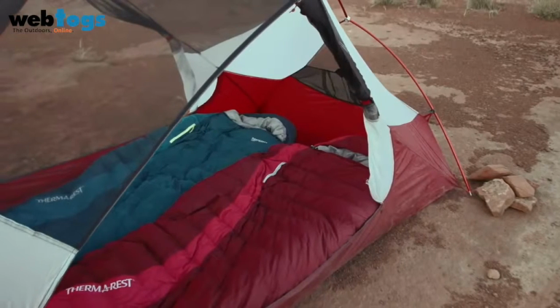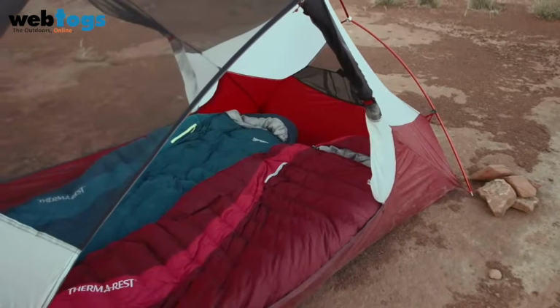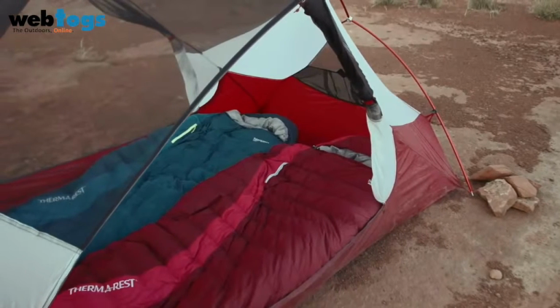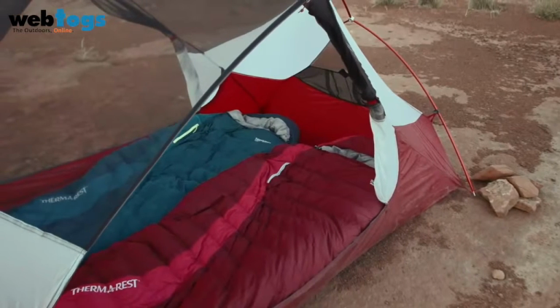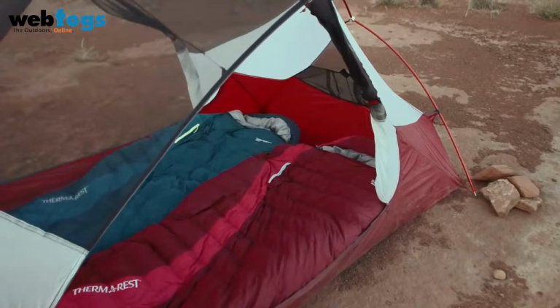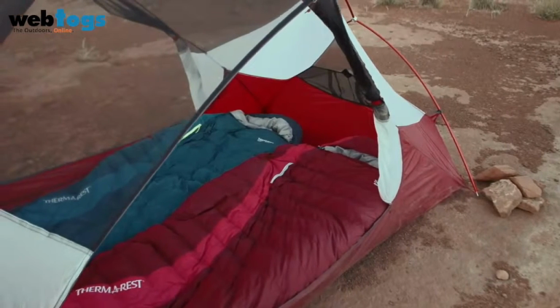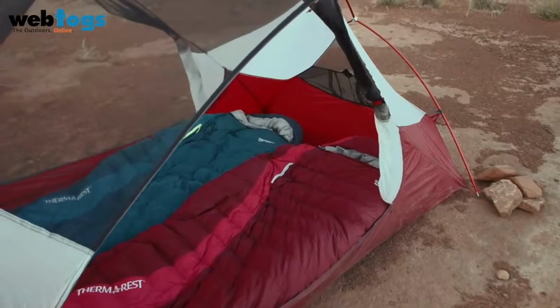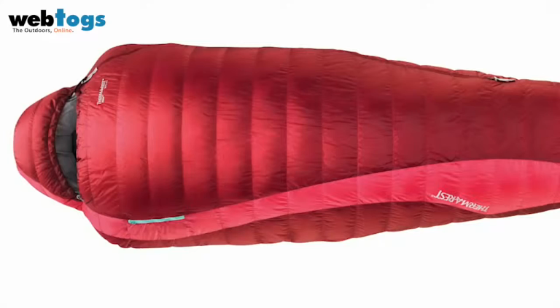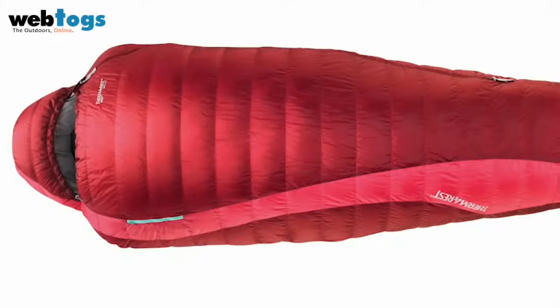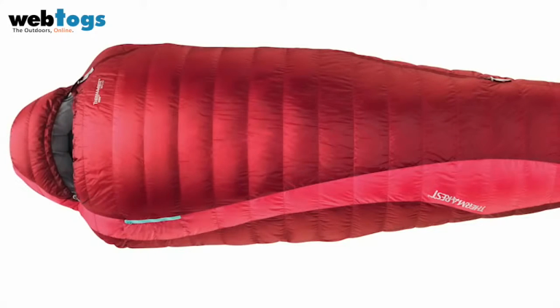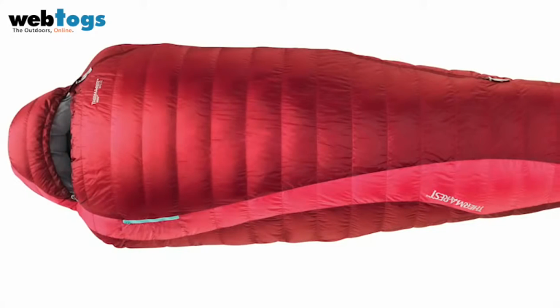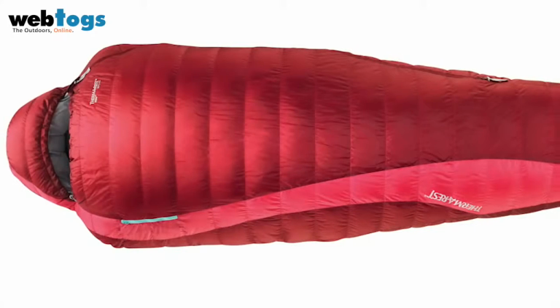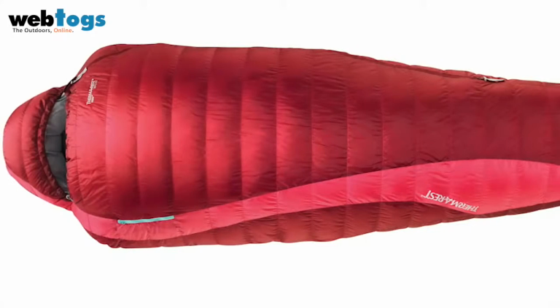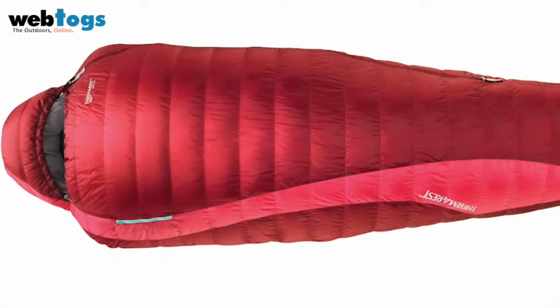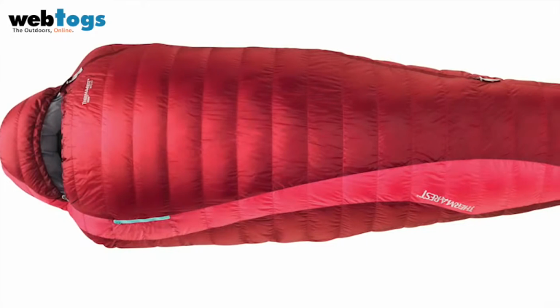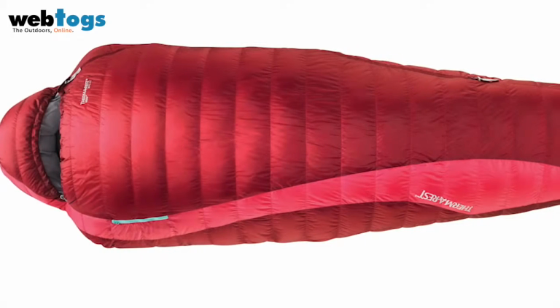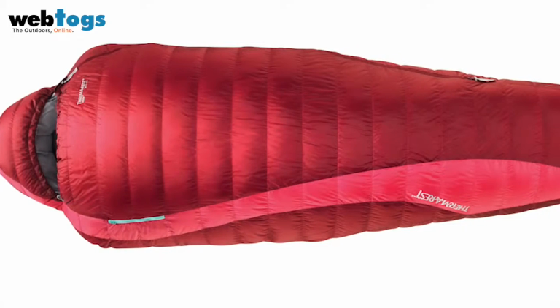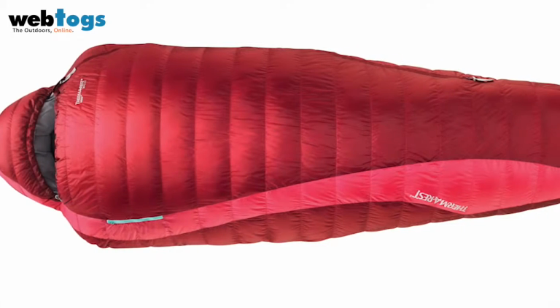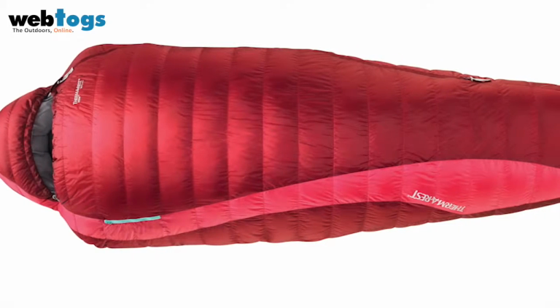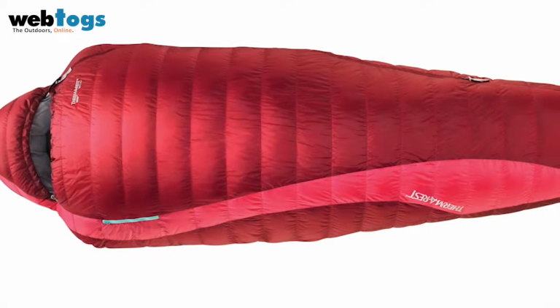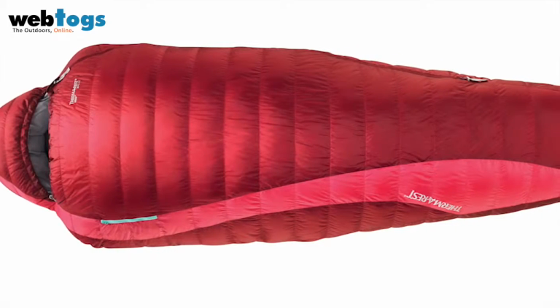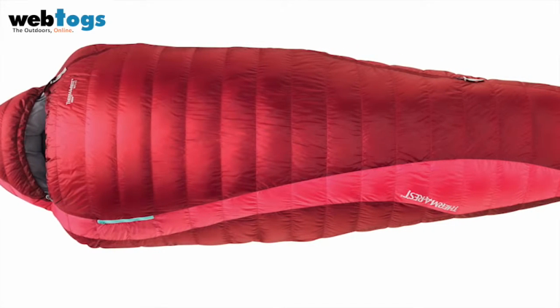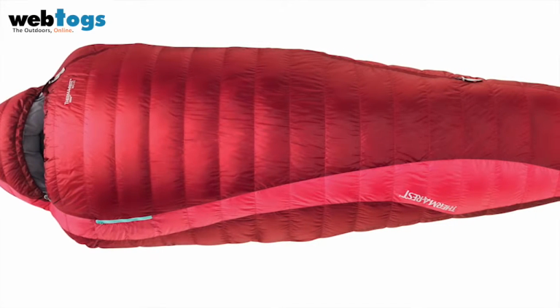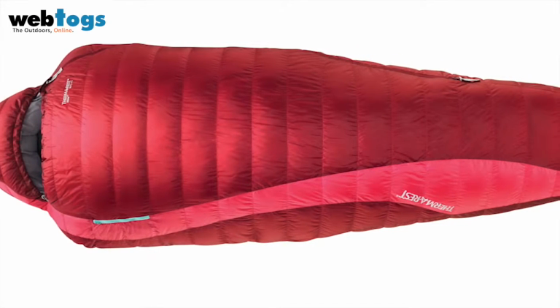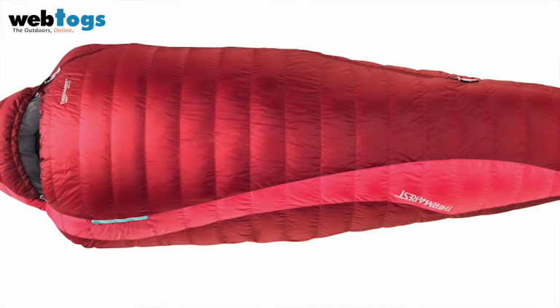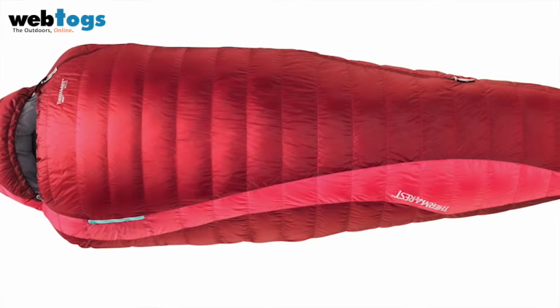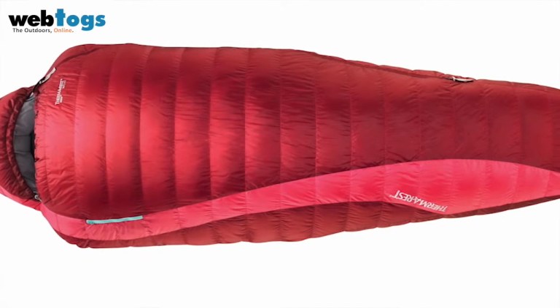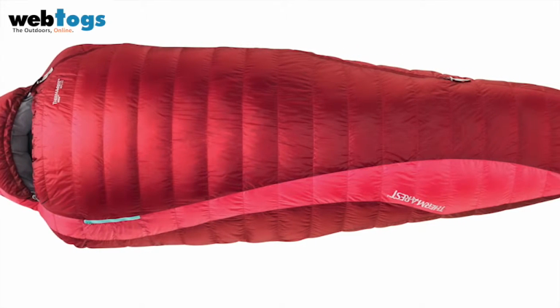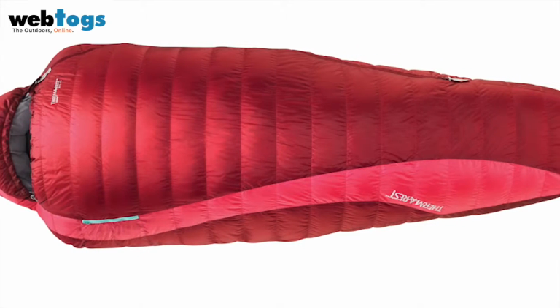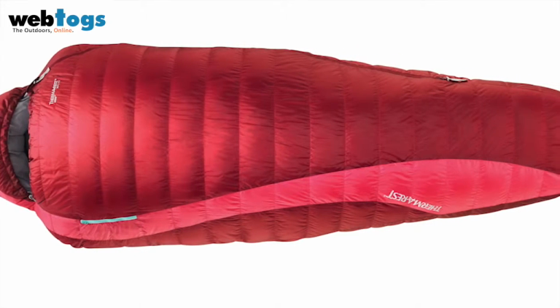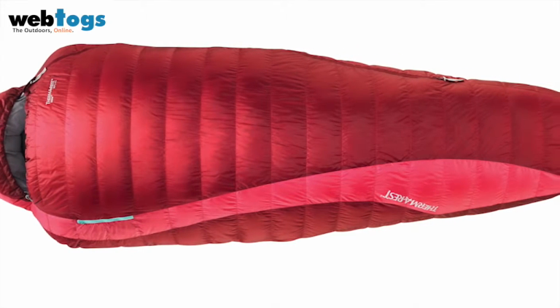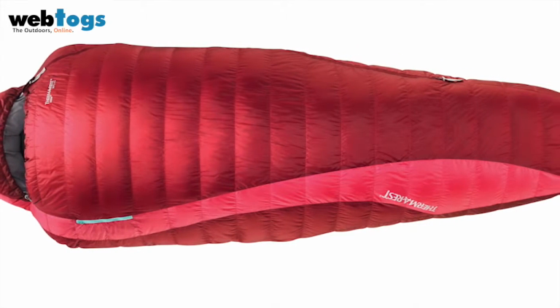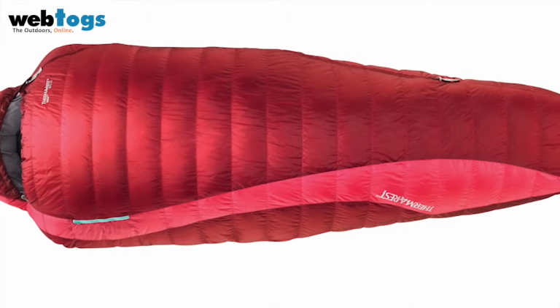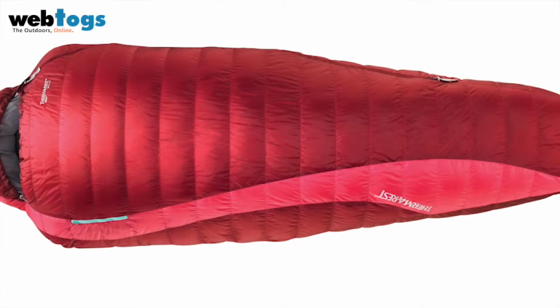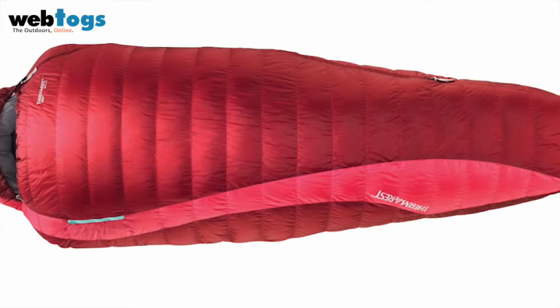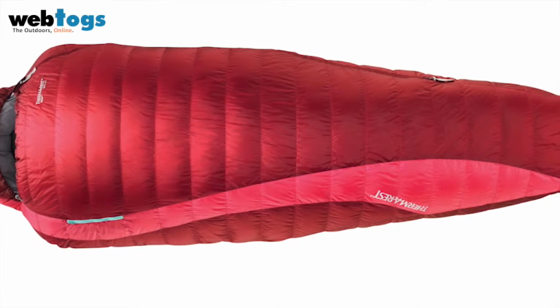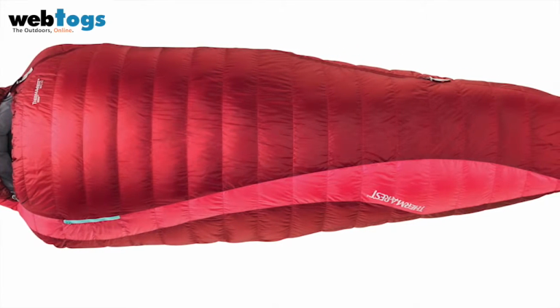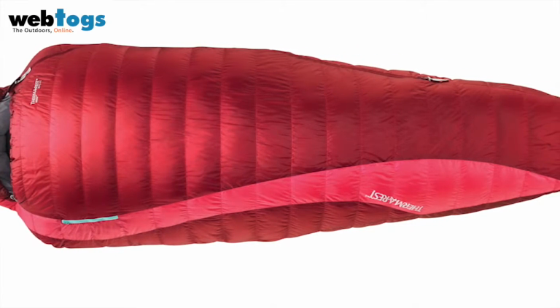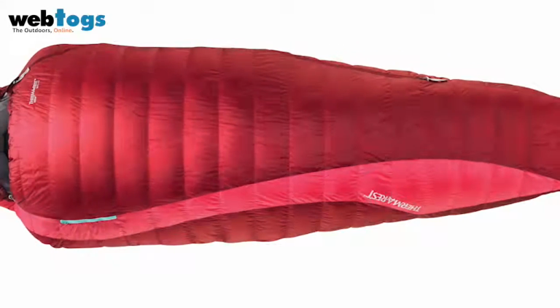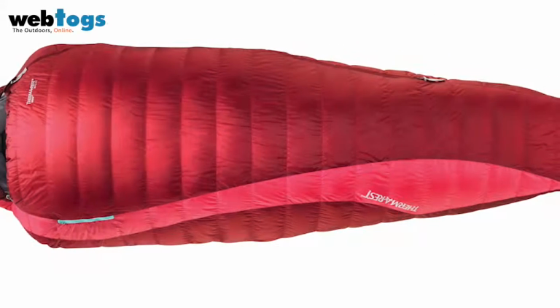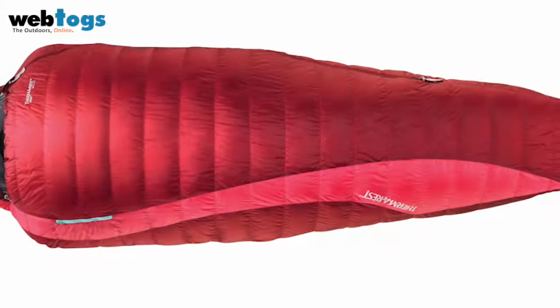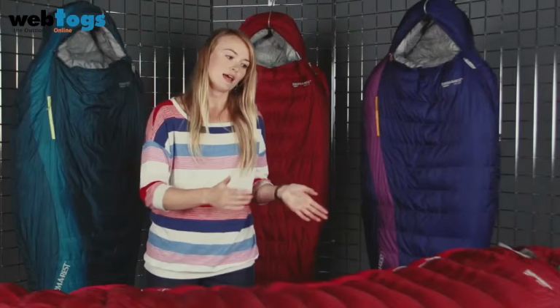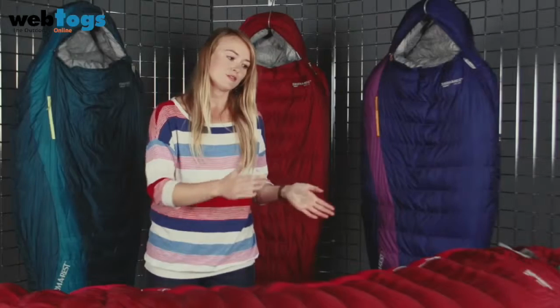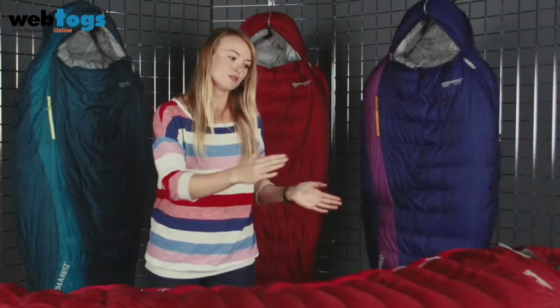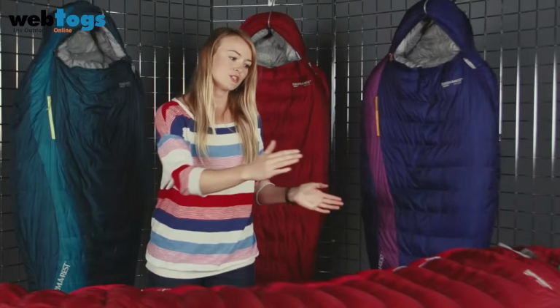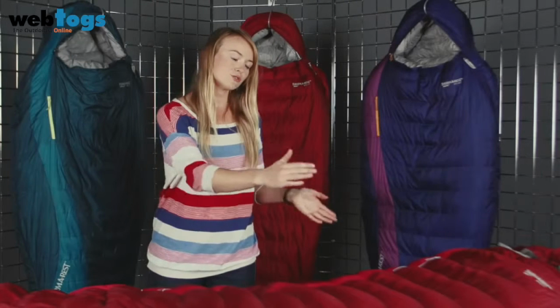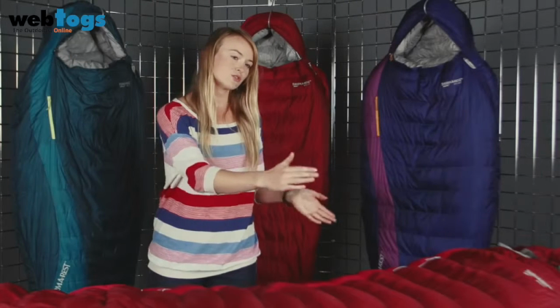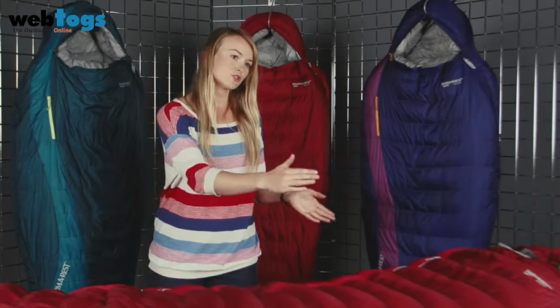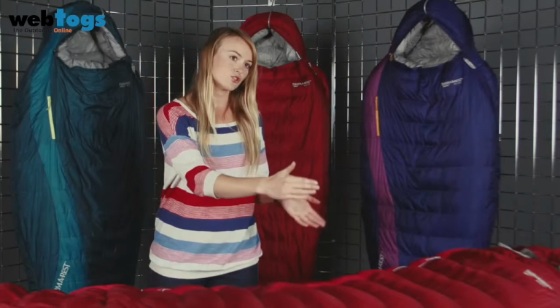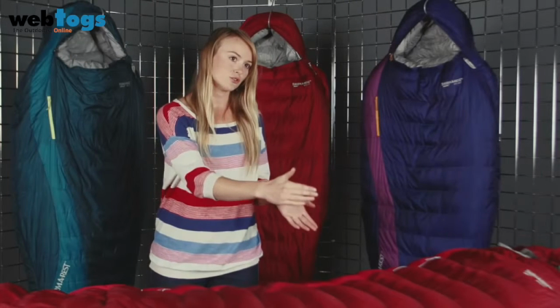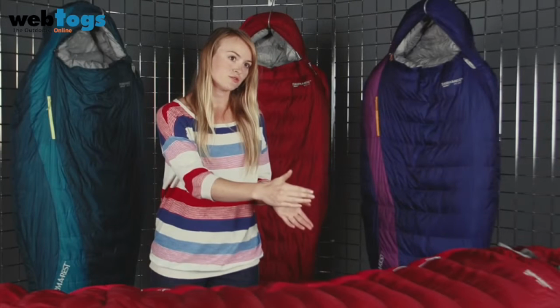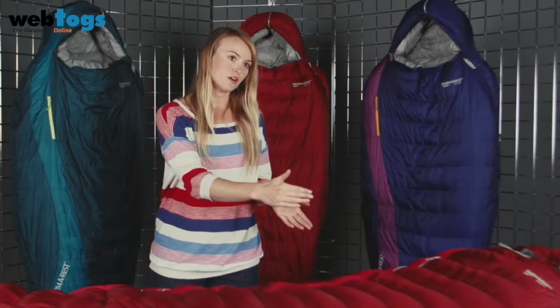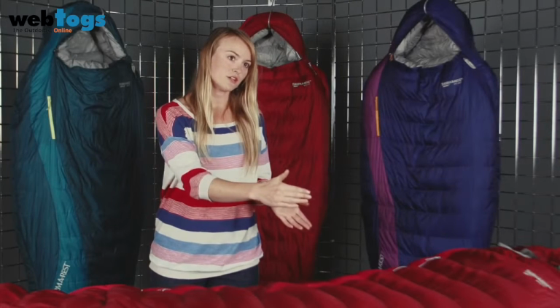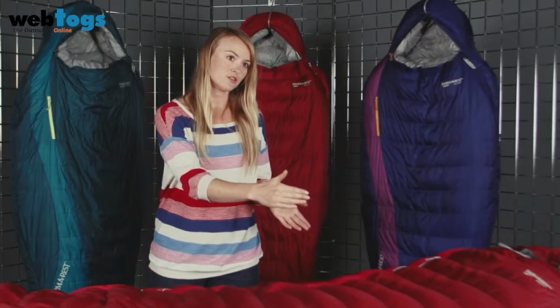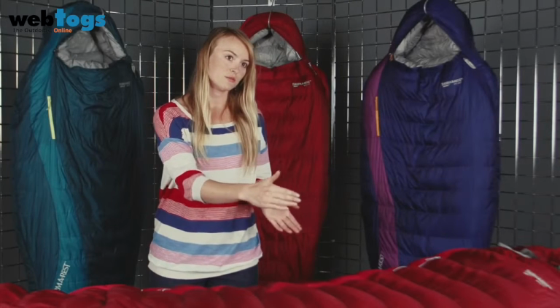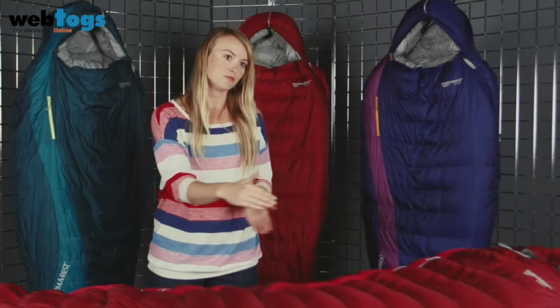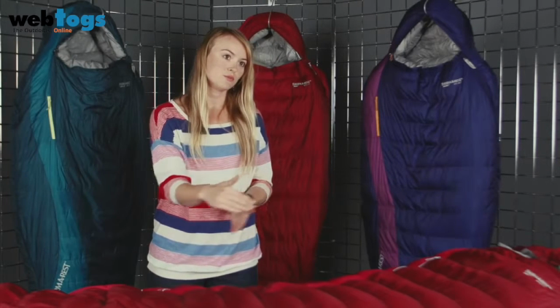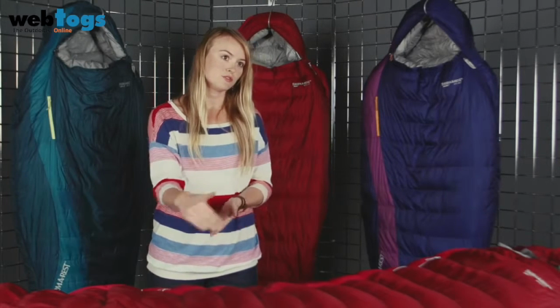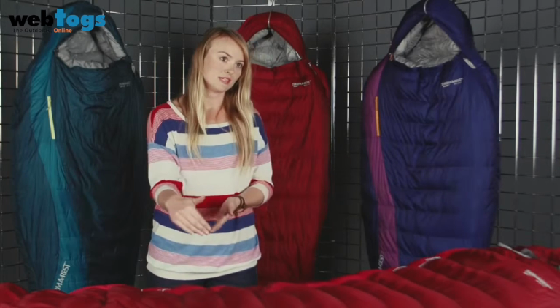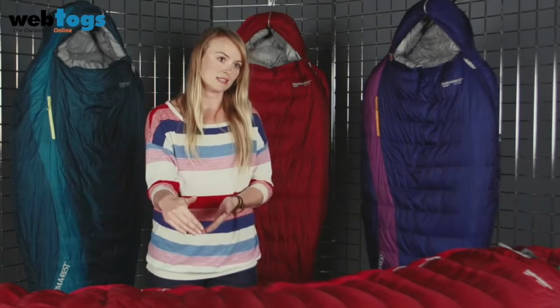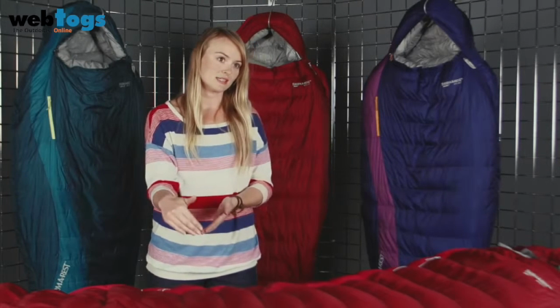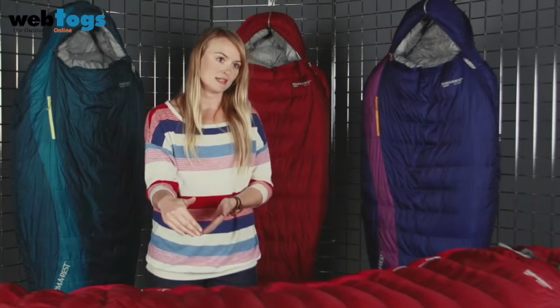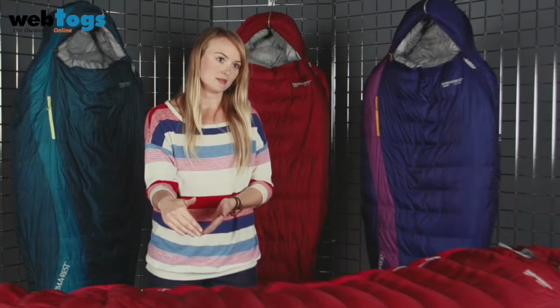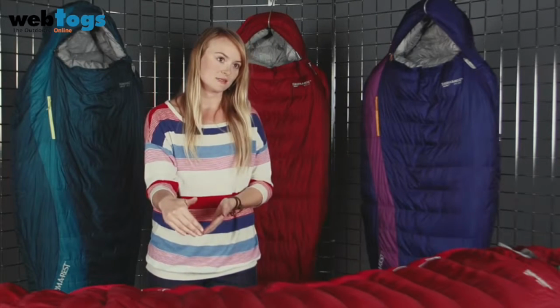We adapted the efficient comfort fit of our unisex bags, reducing the overall length of the Mira by about 6 inches or 15 centimeters, and reduced the shoulder volume, moving it to the hips.